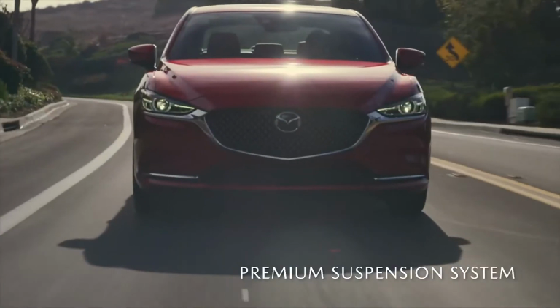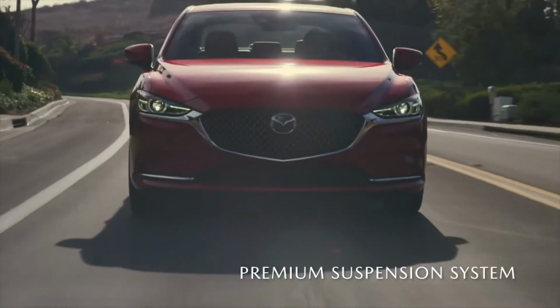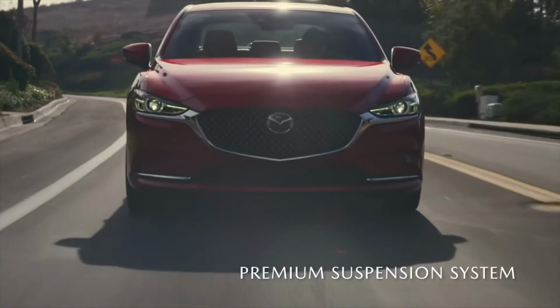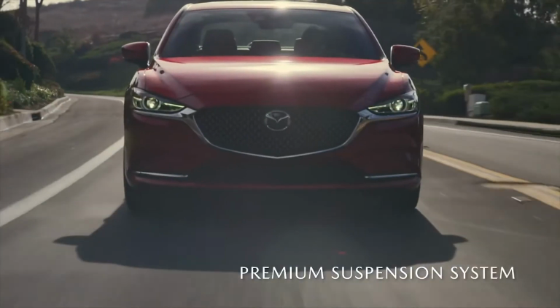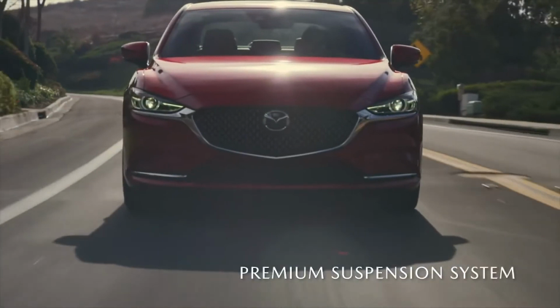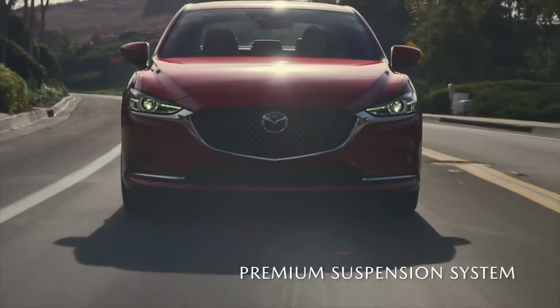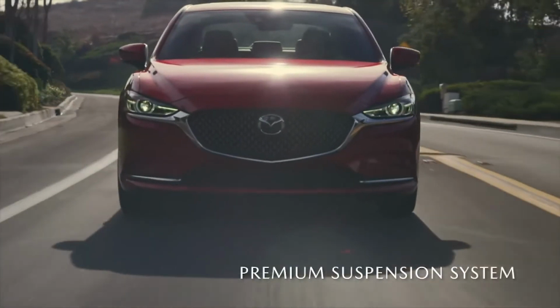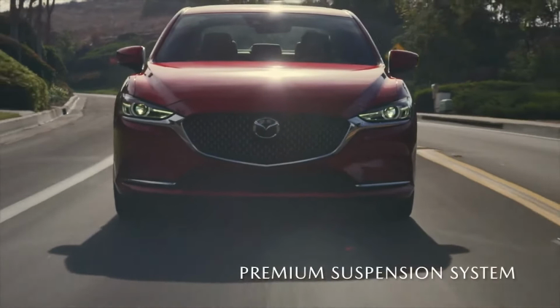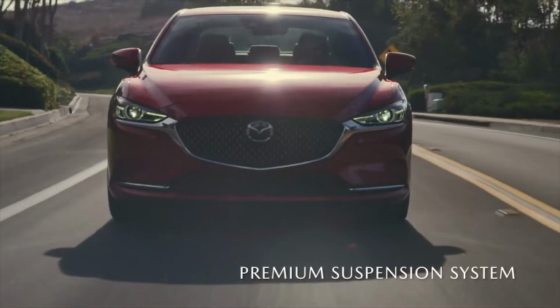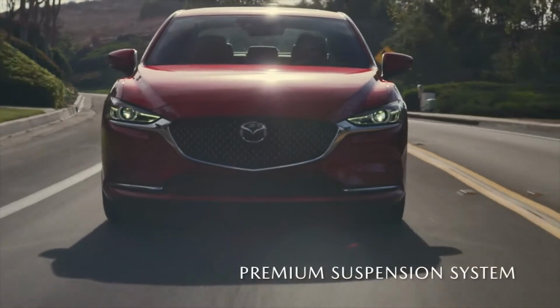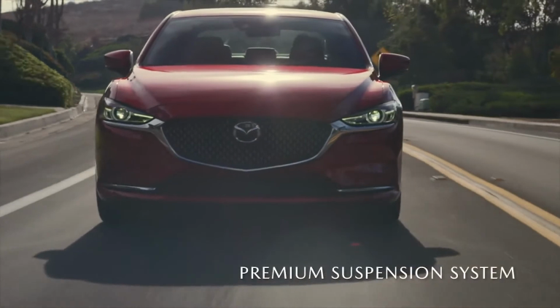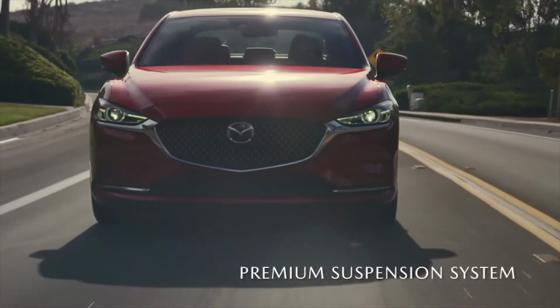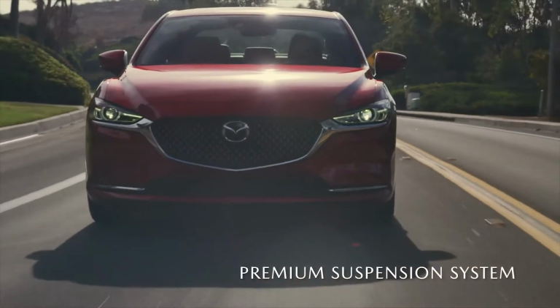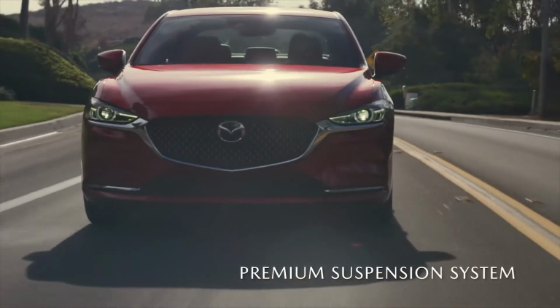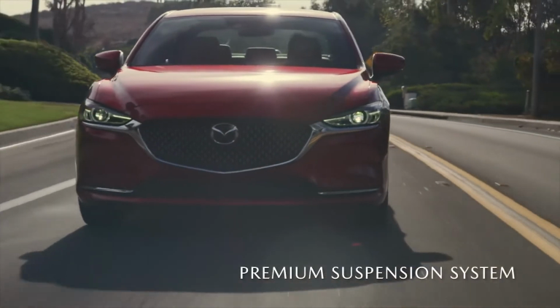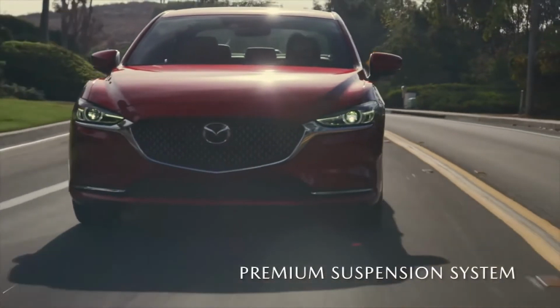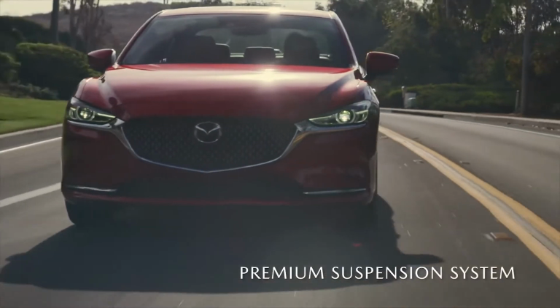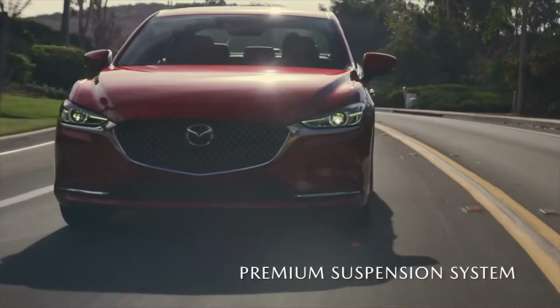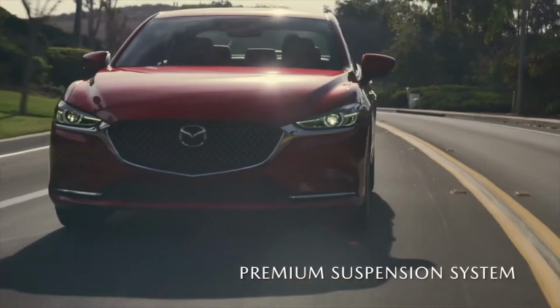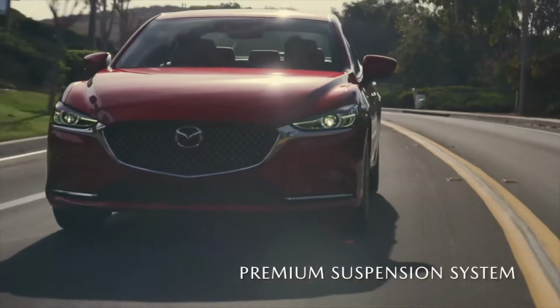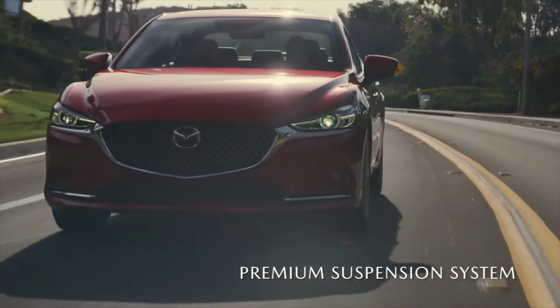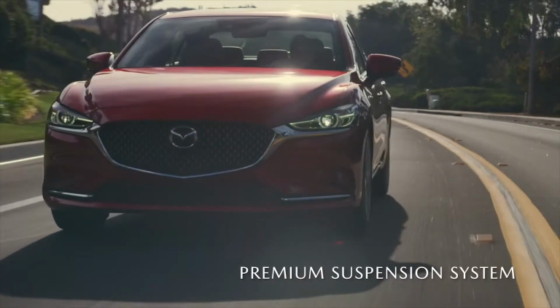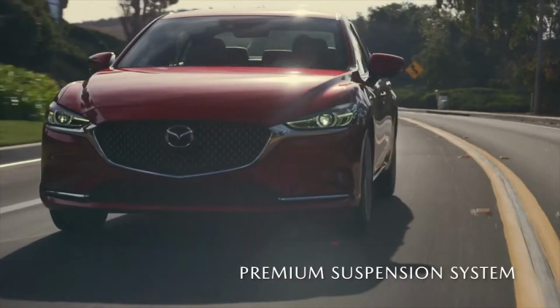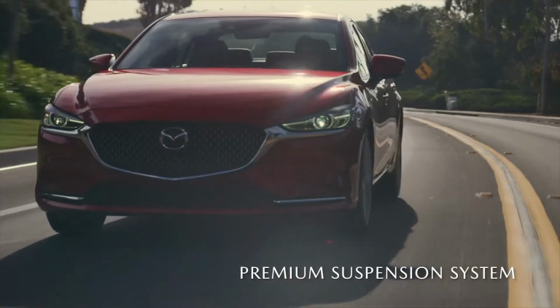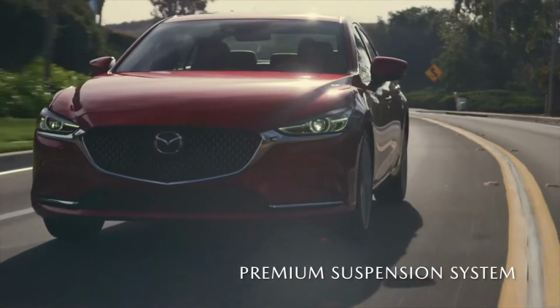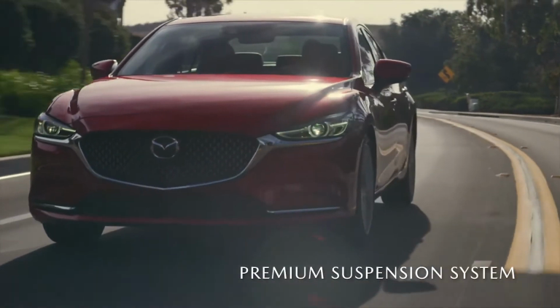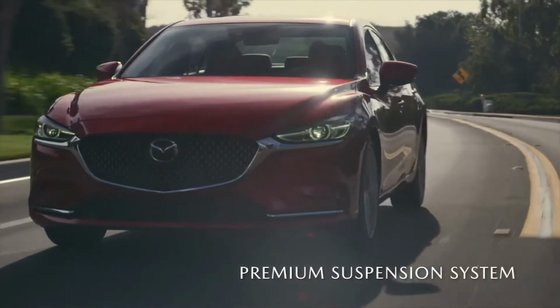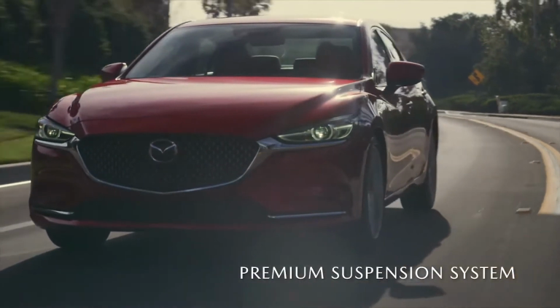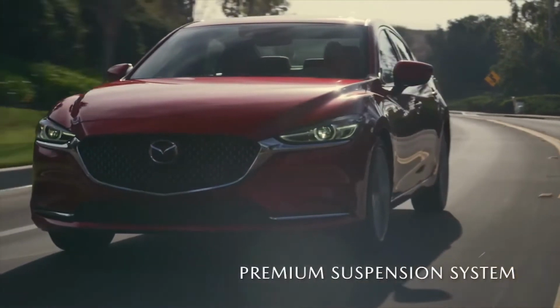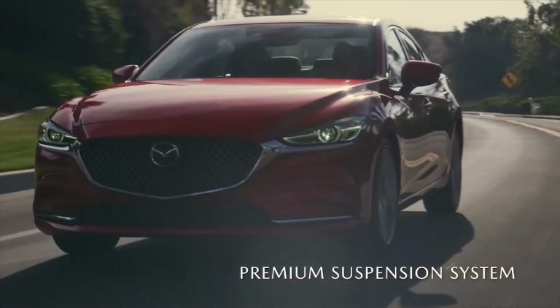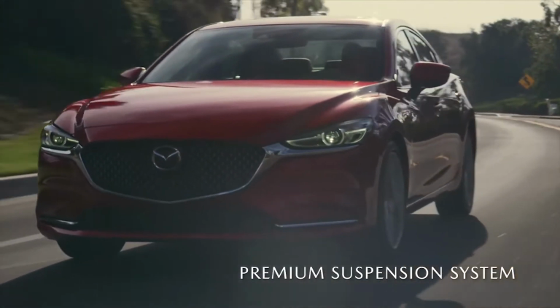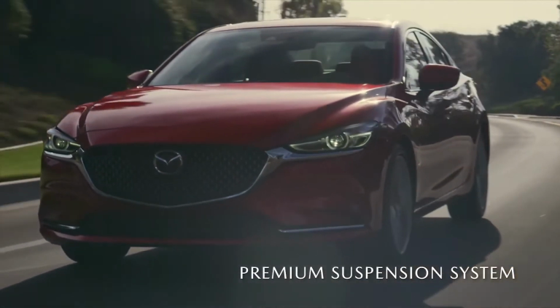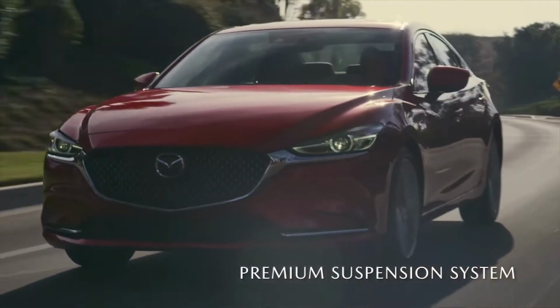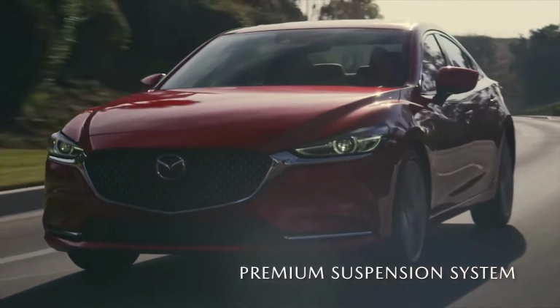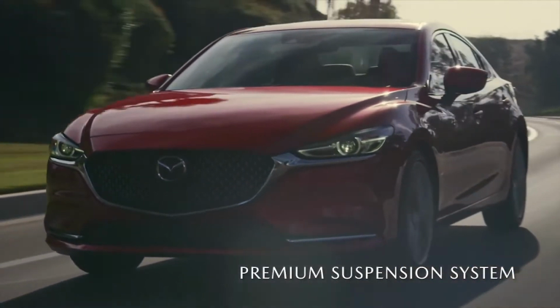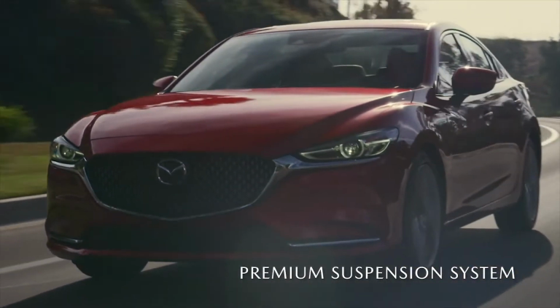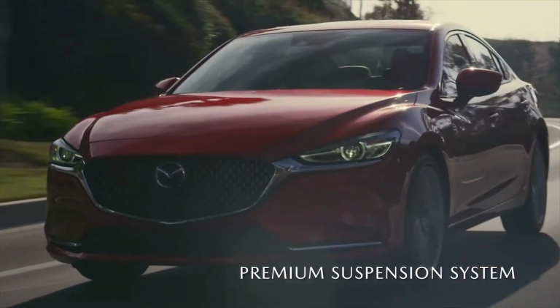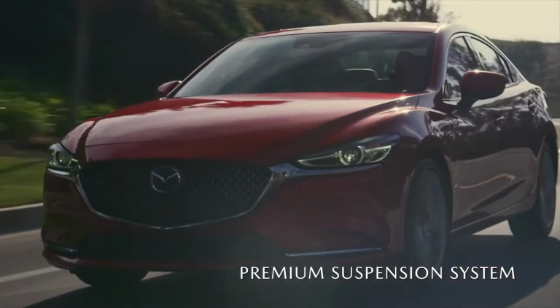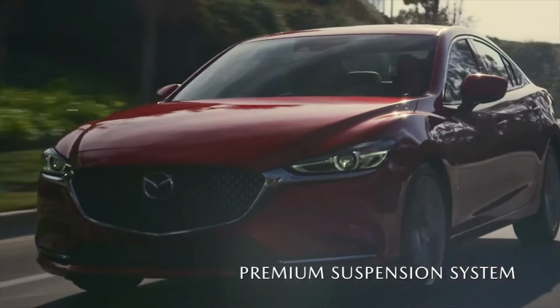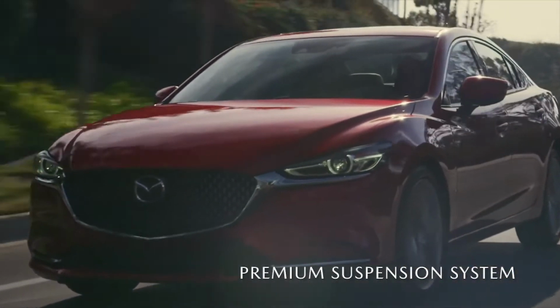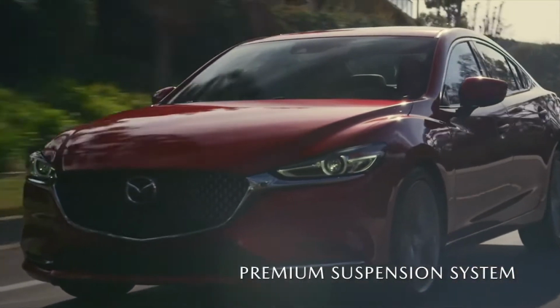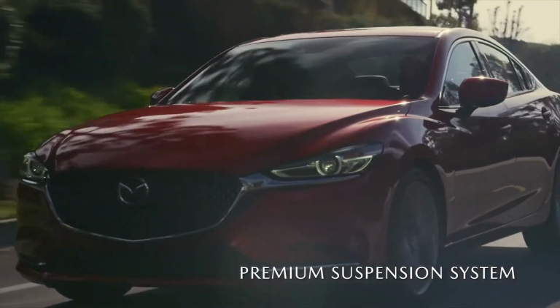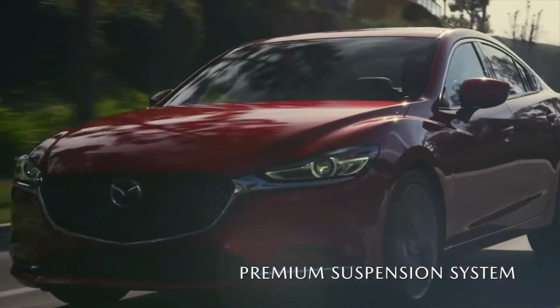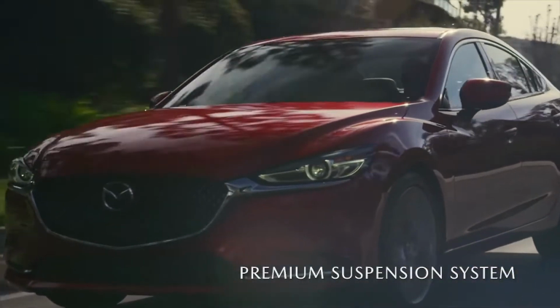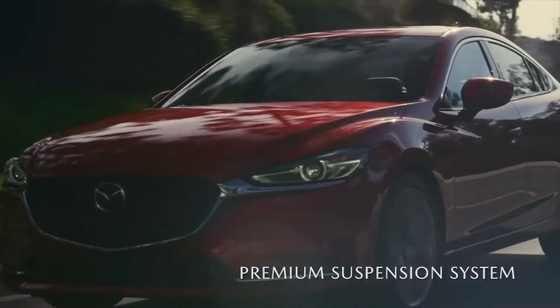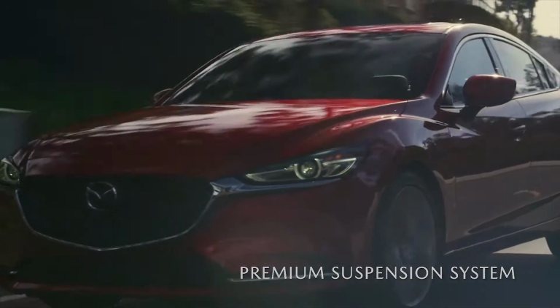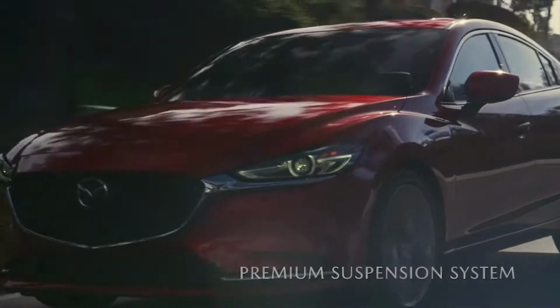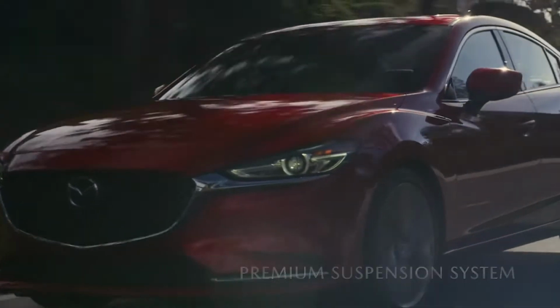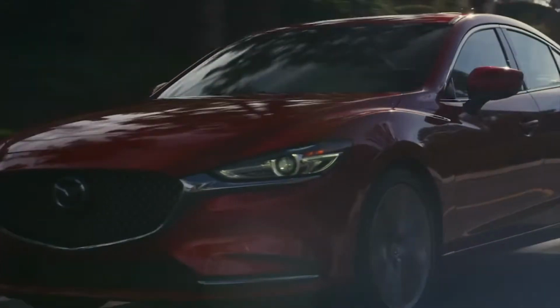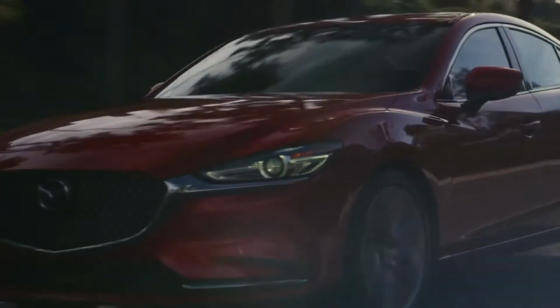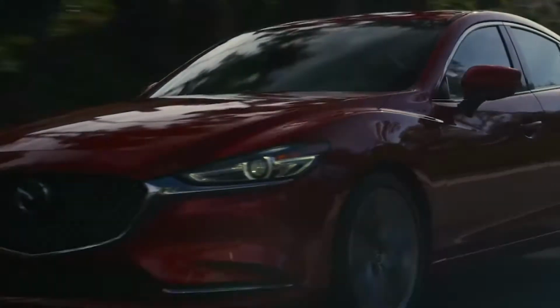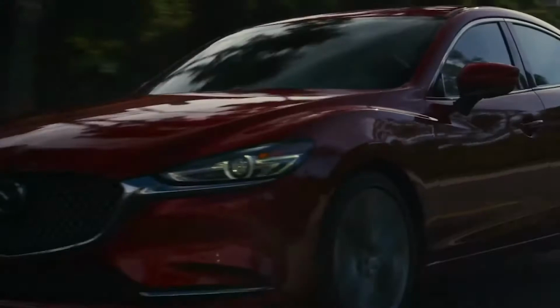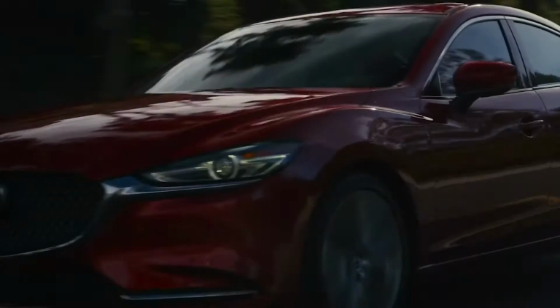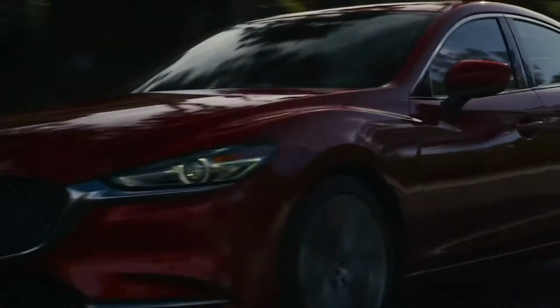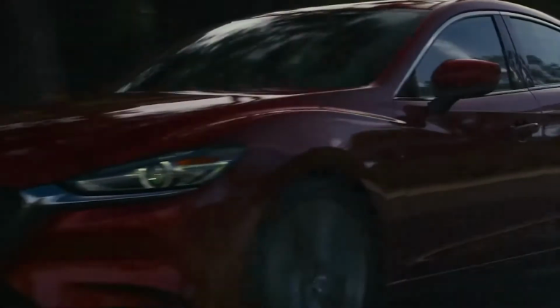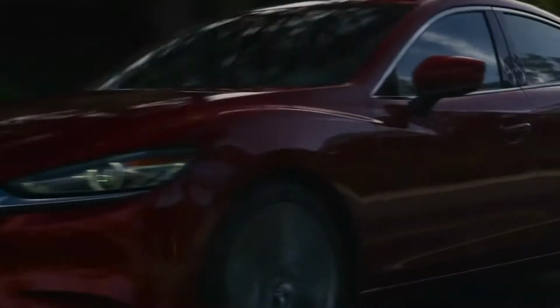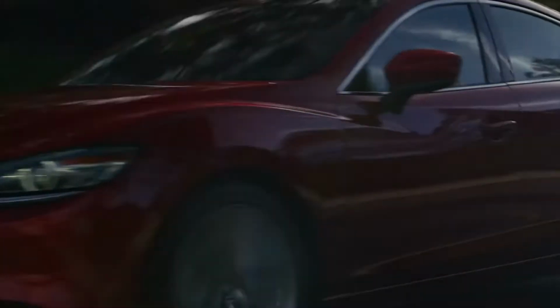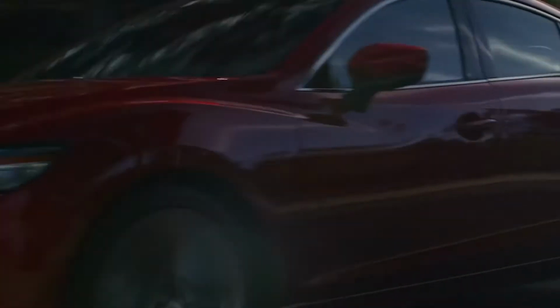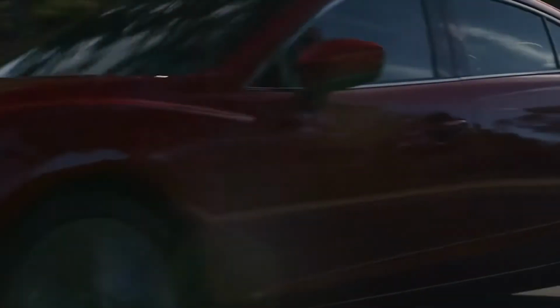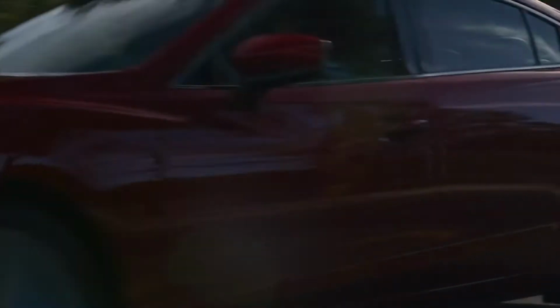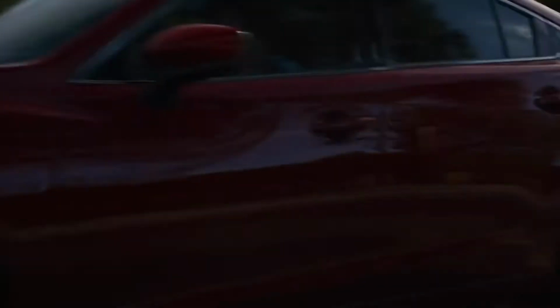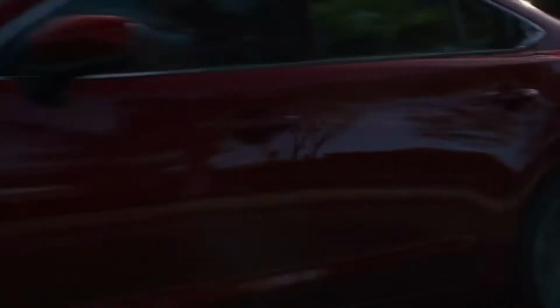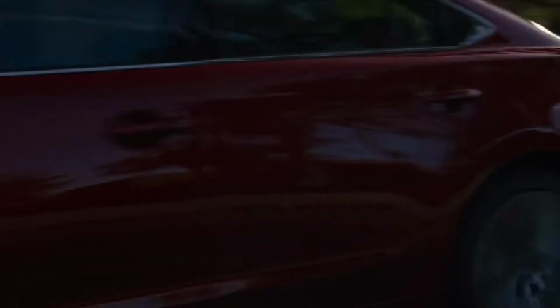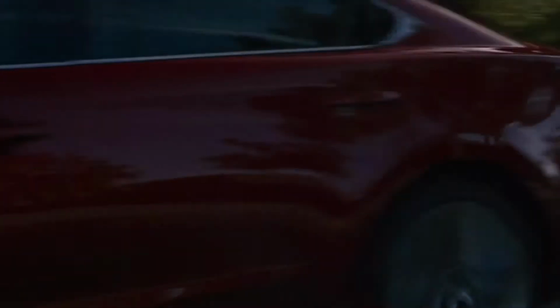It all works in harmony with a suspension system that delivers smoother, more linear vehicle behavior and elevates the quality of the ride.